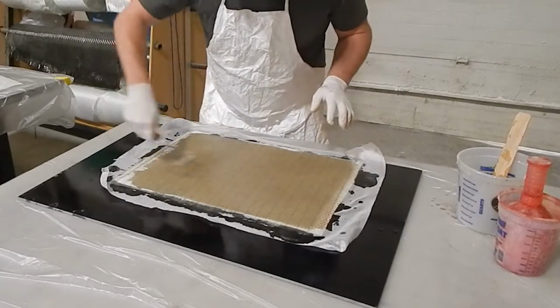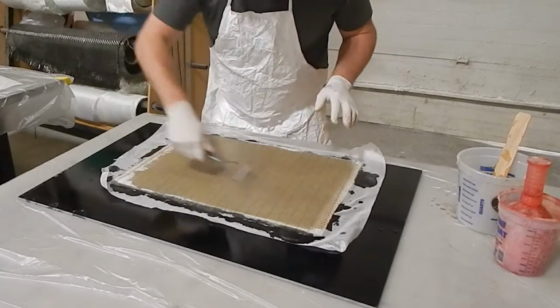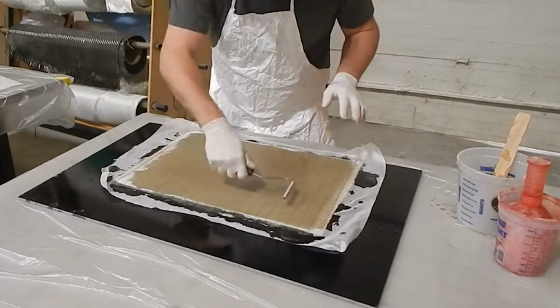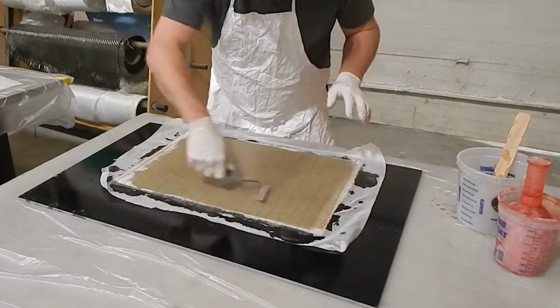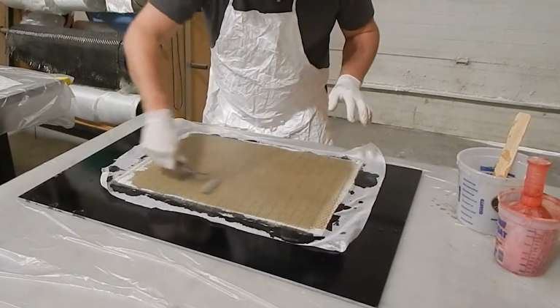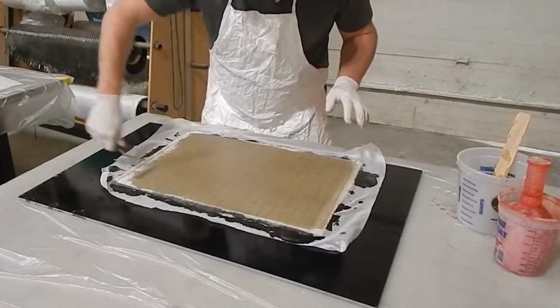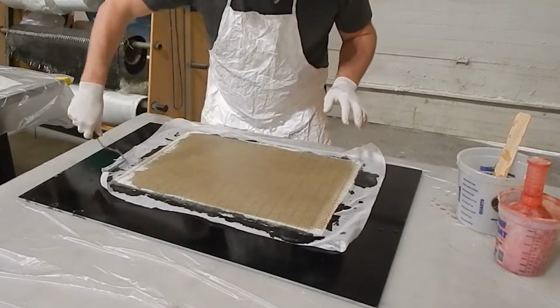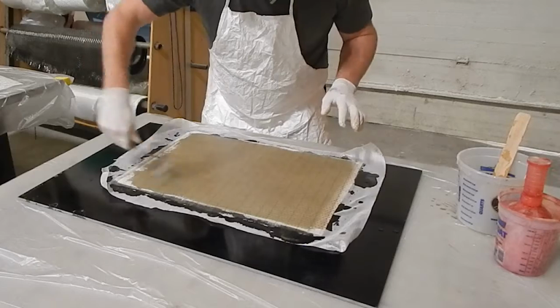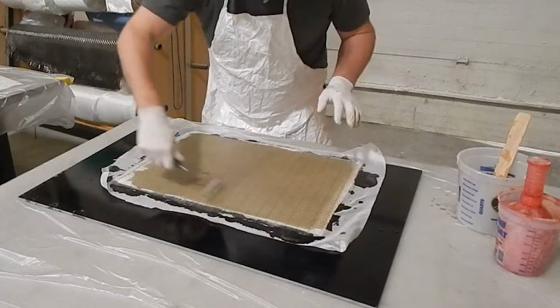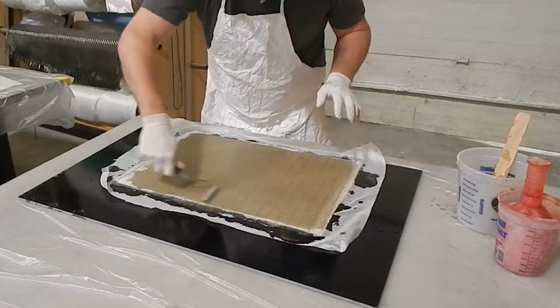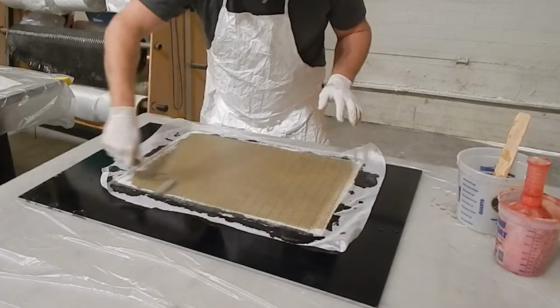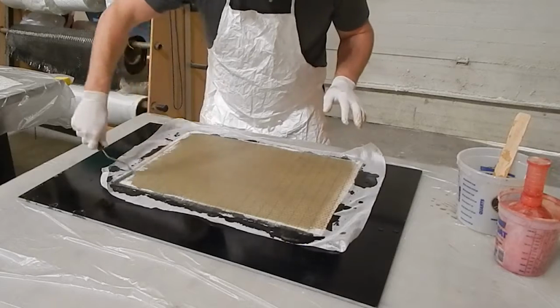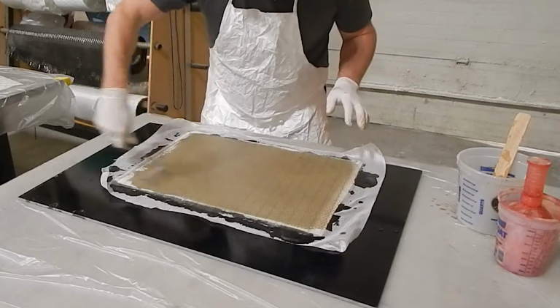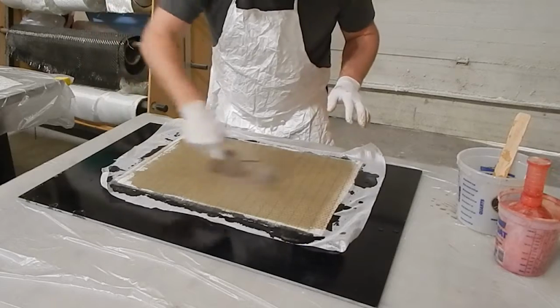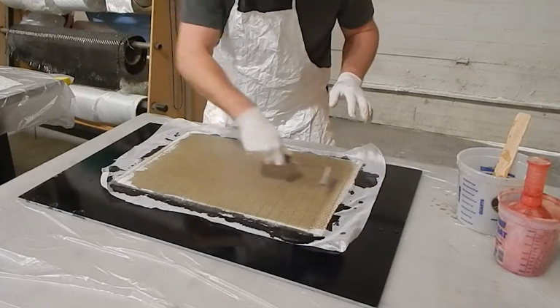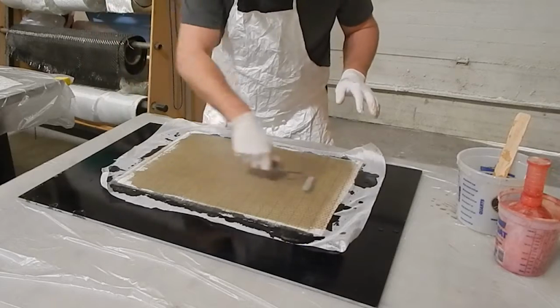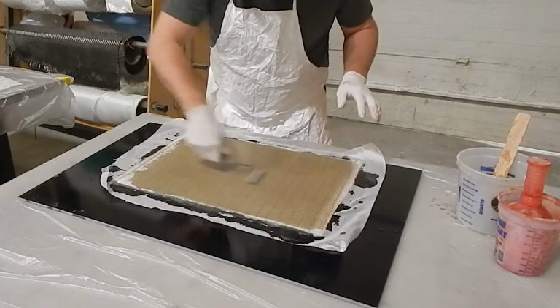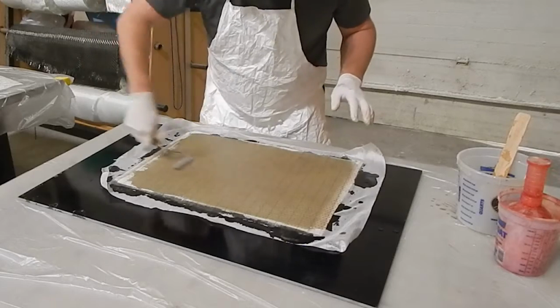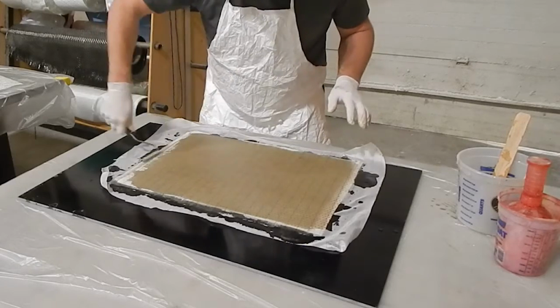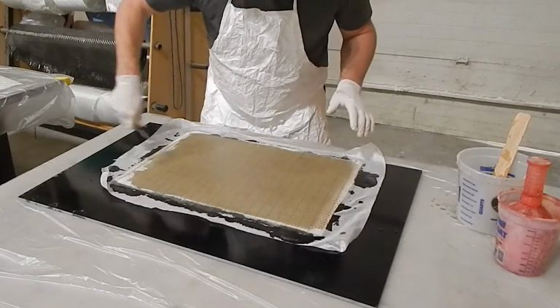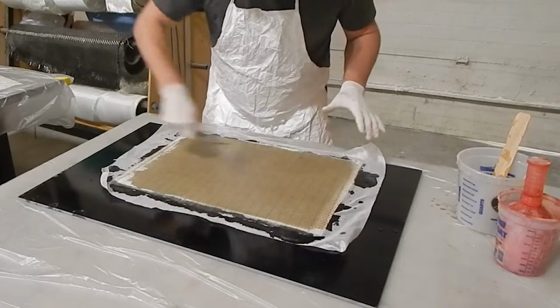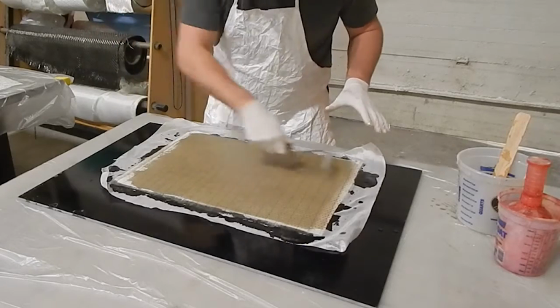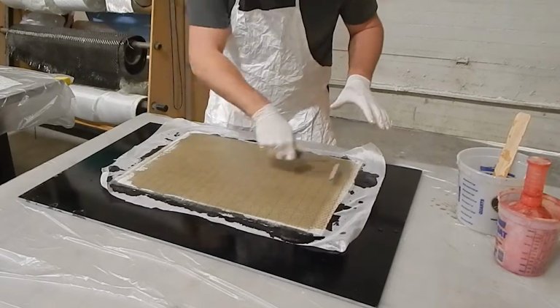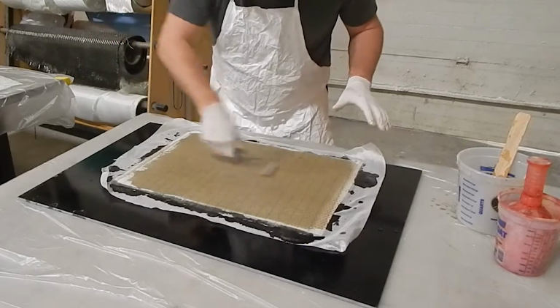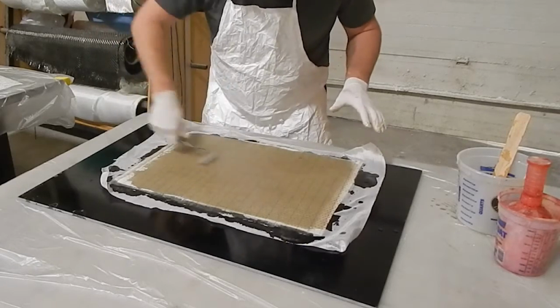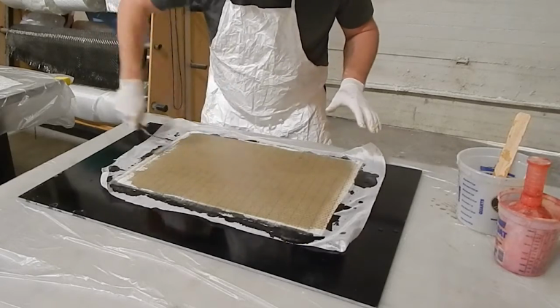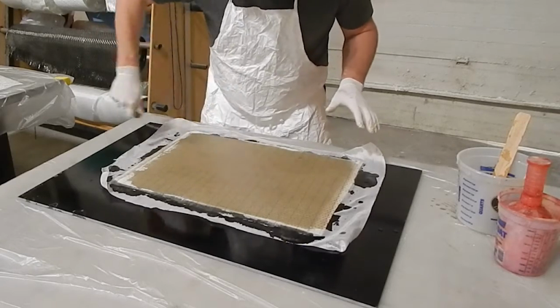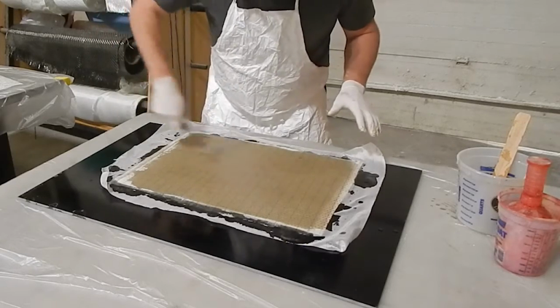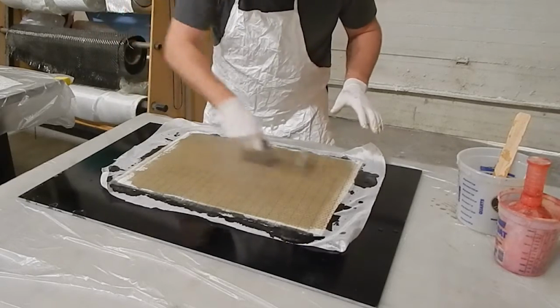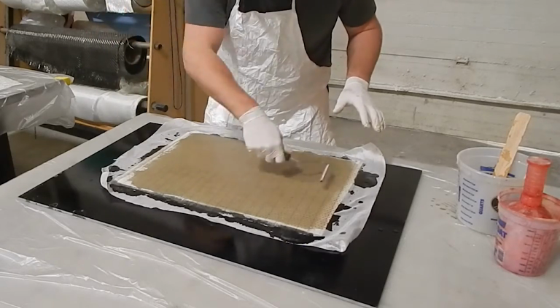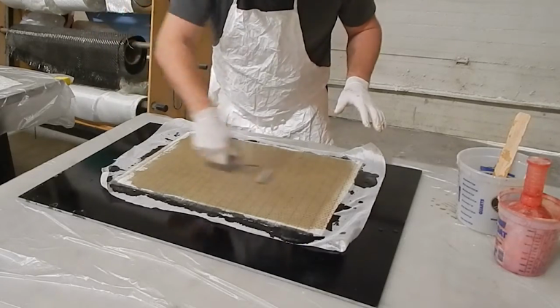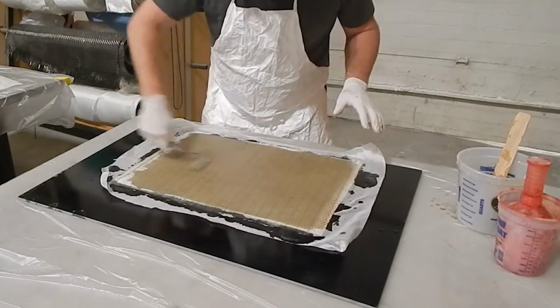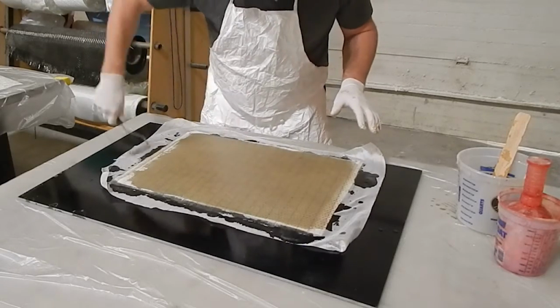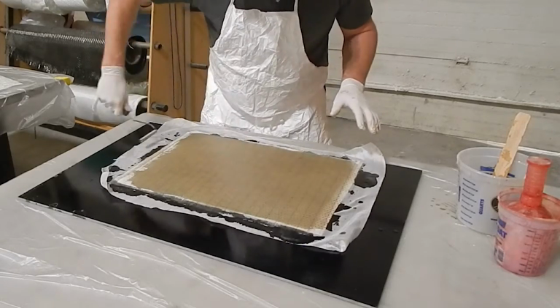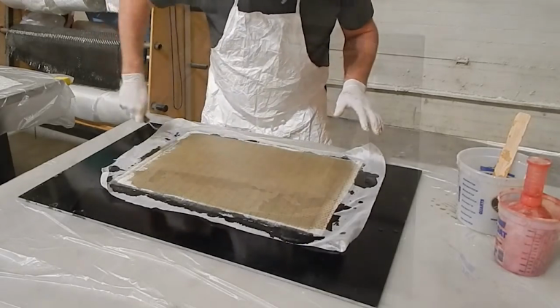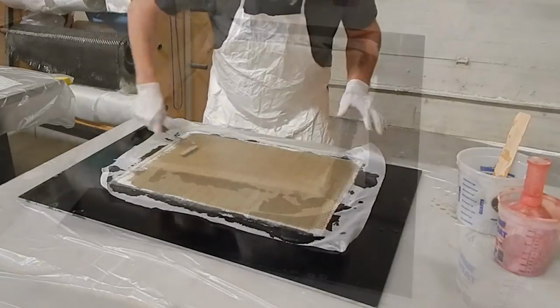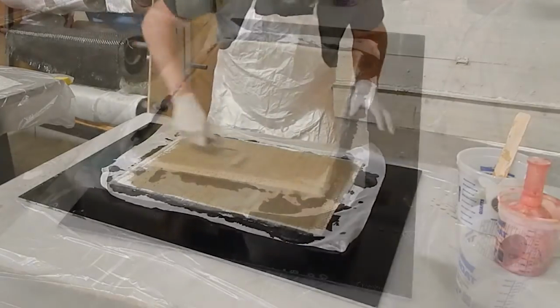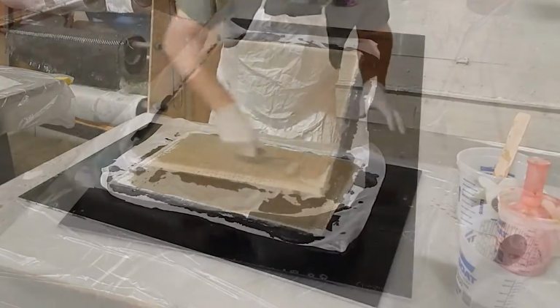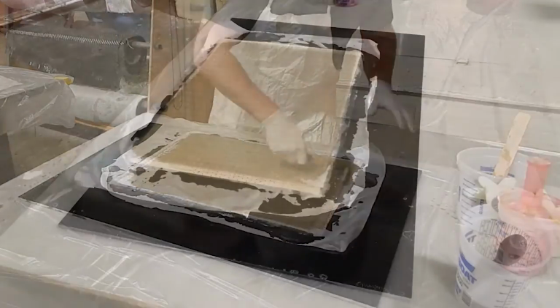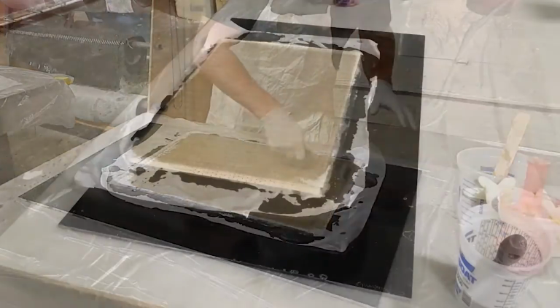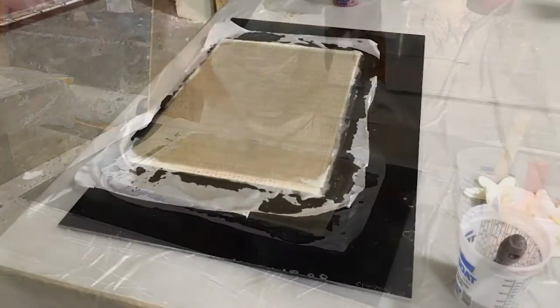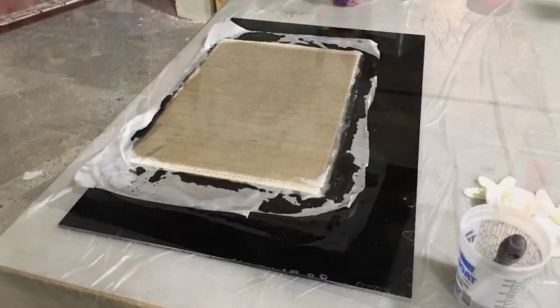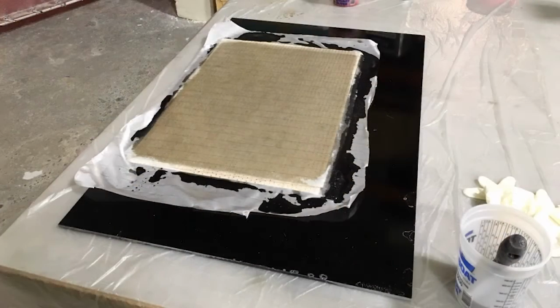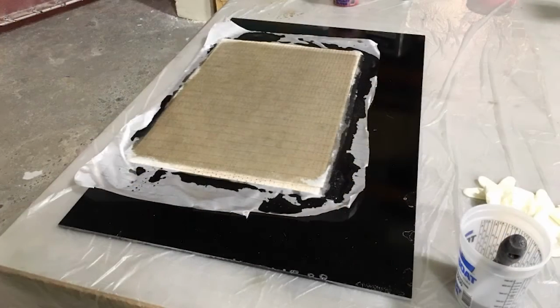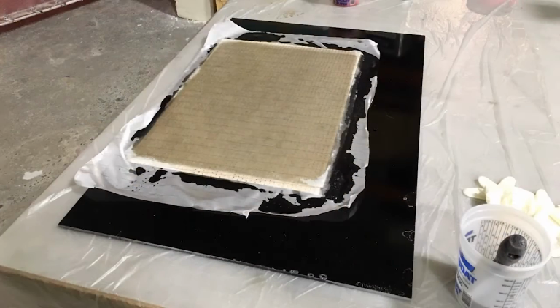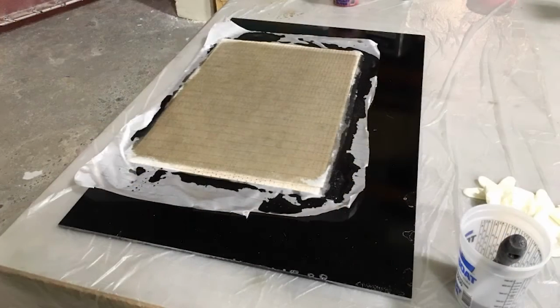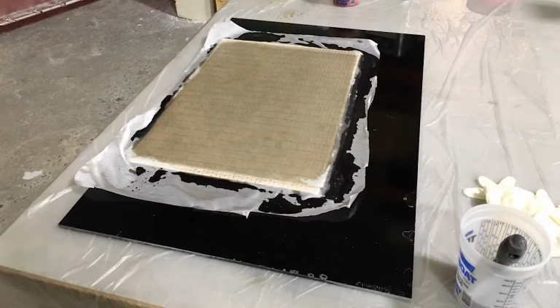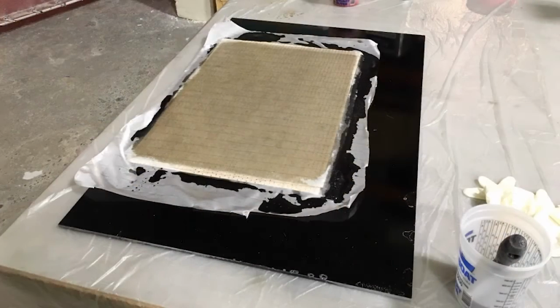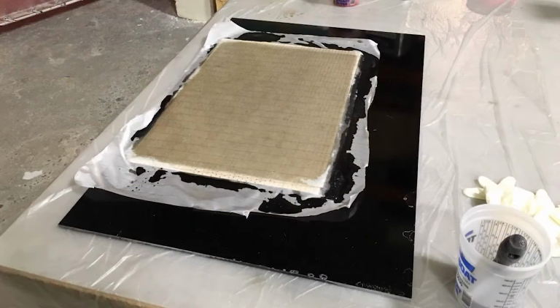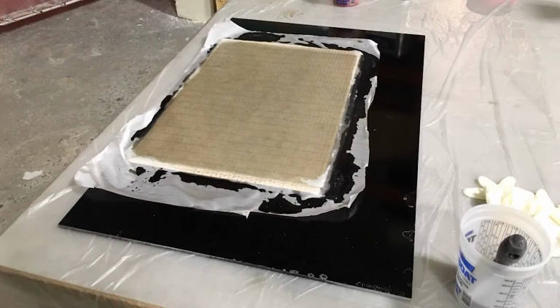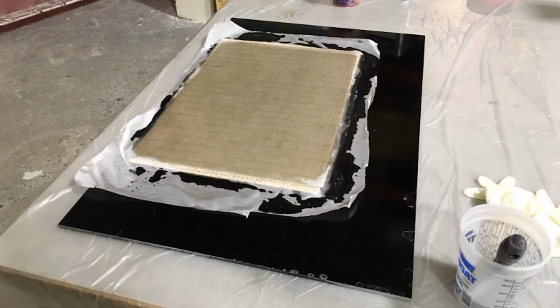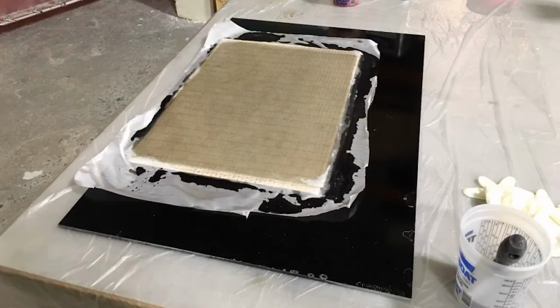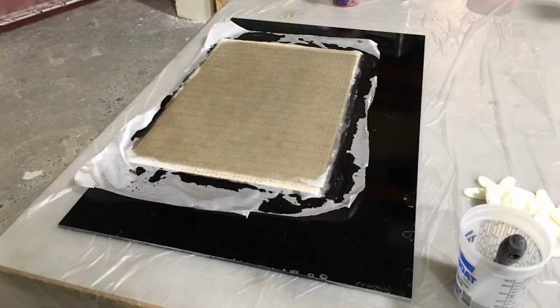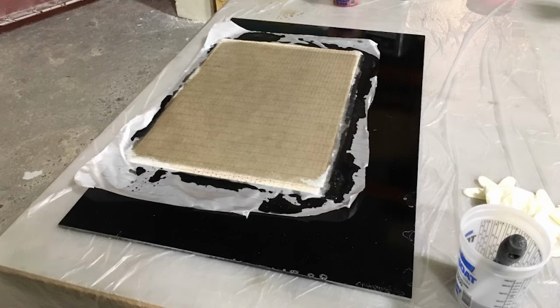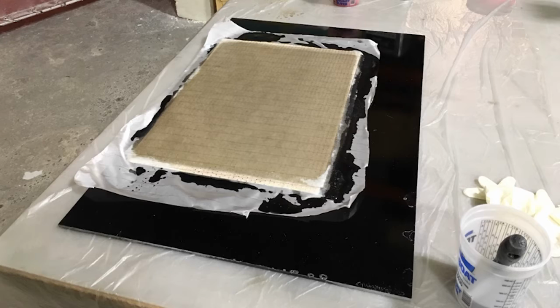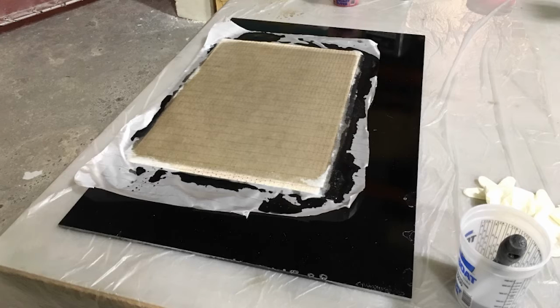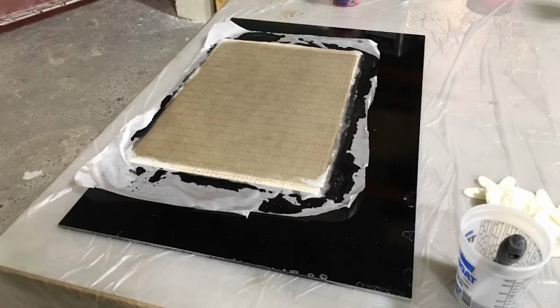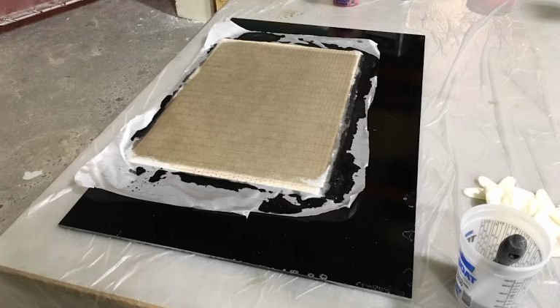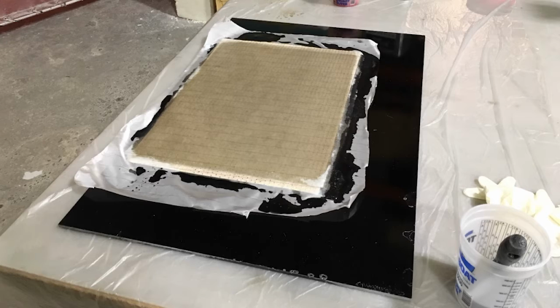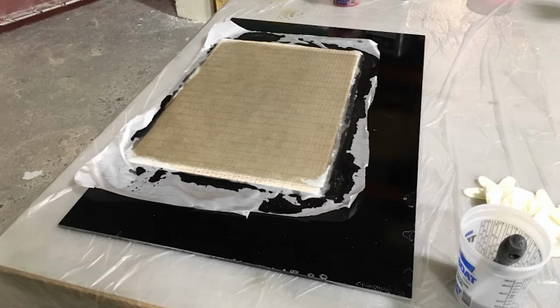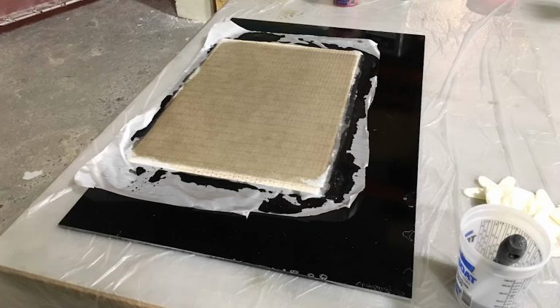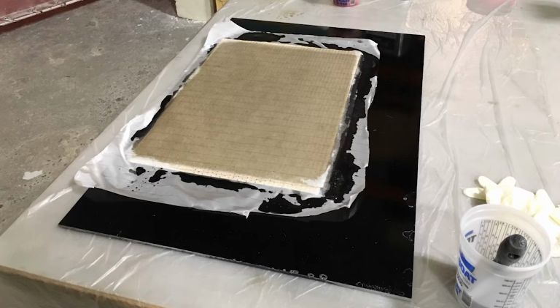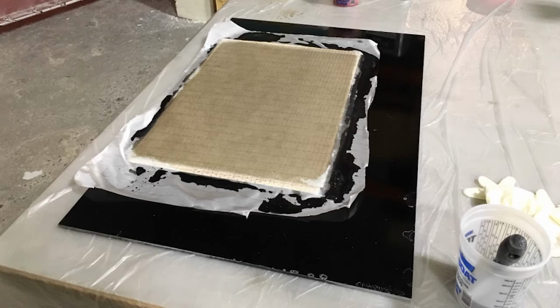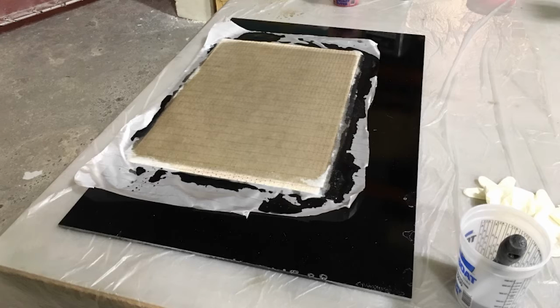I'm going to put that wet out roller in some acetone to clean it off. Once they get gummed up, they're useless.